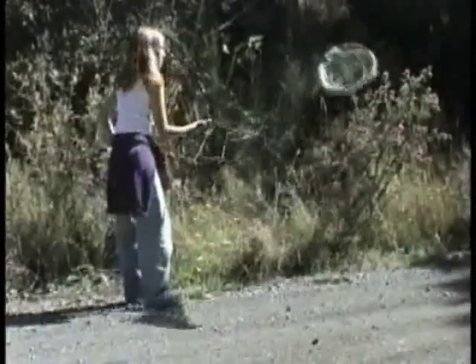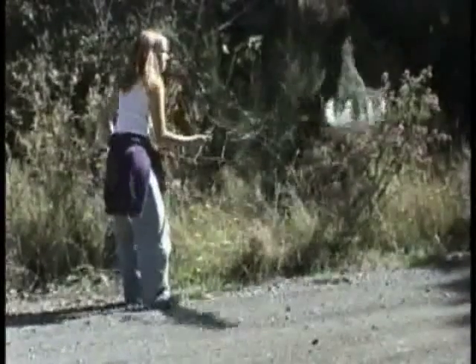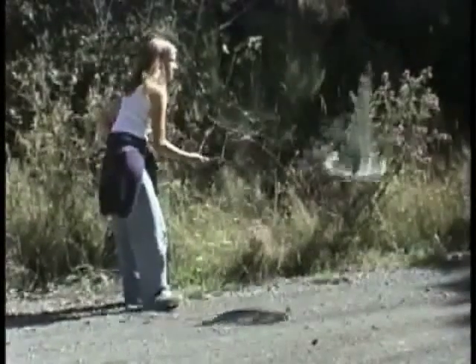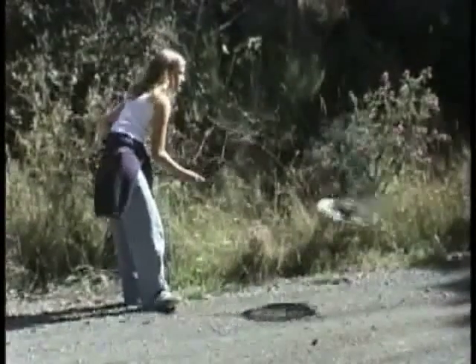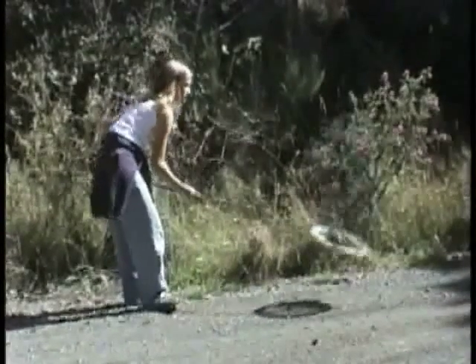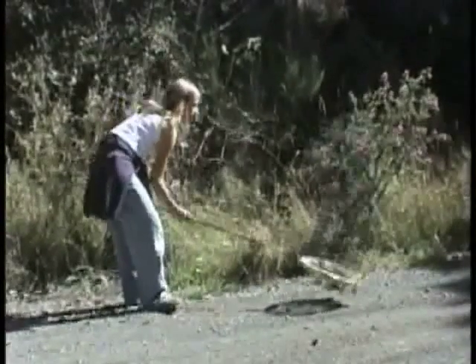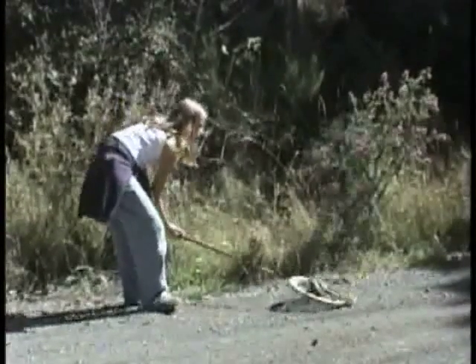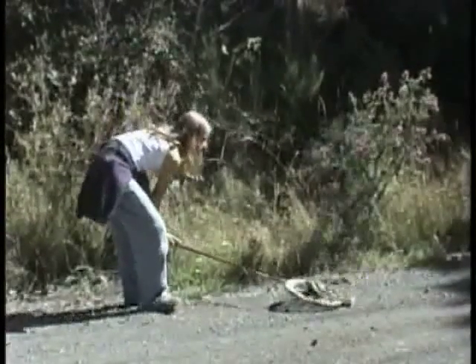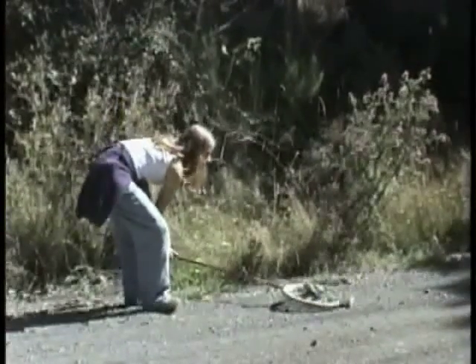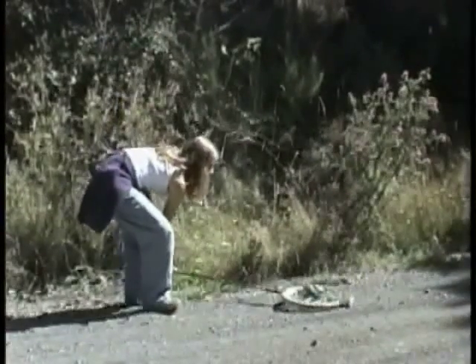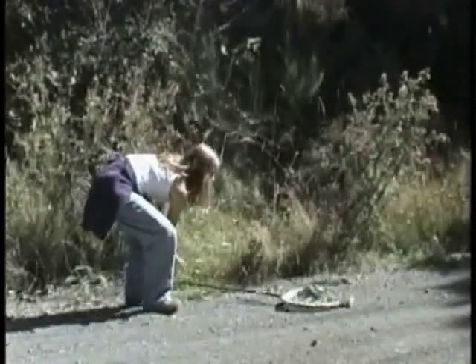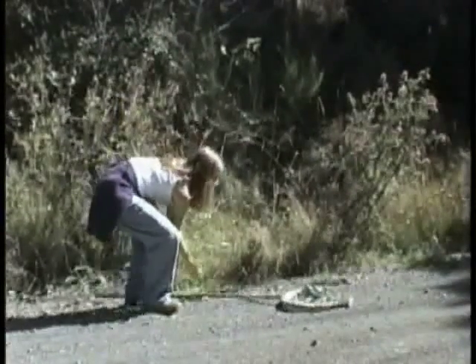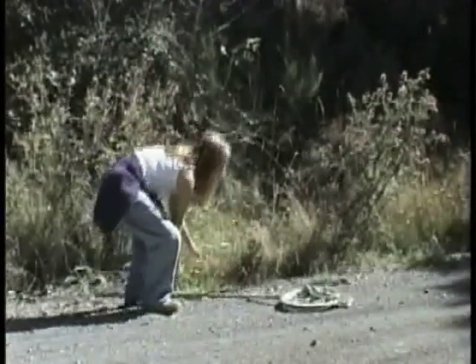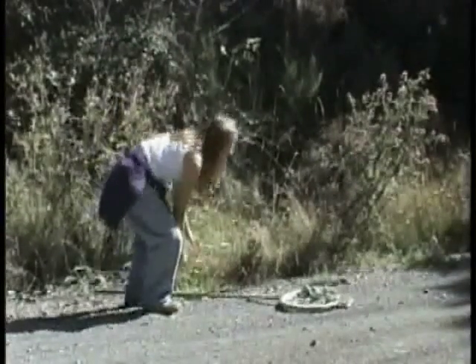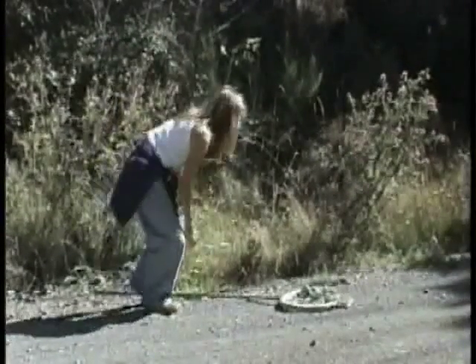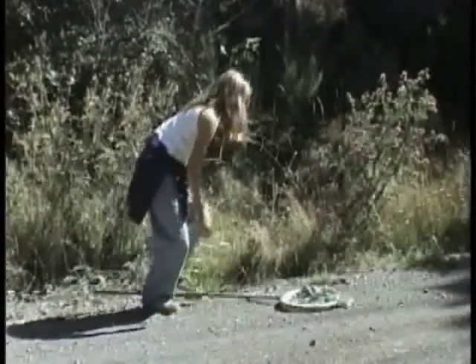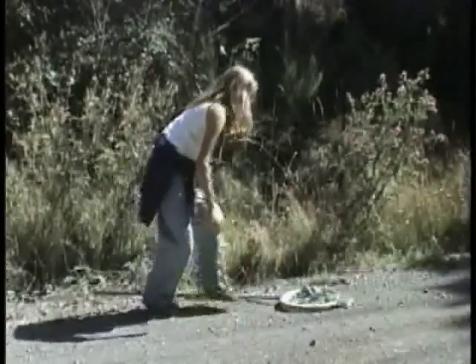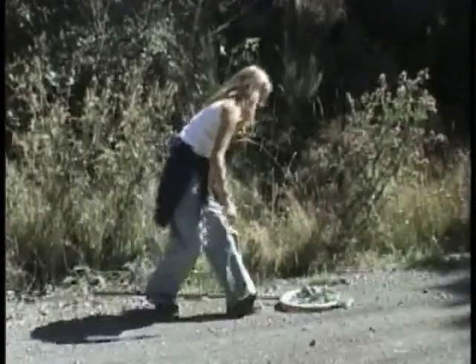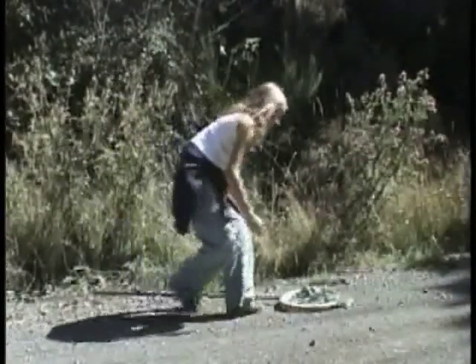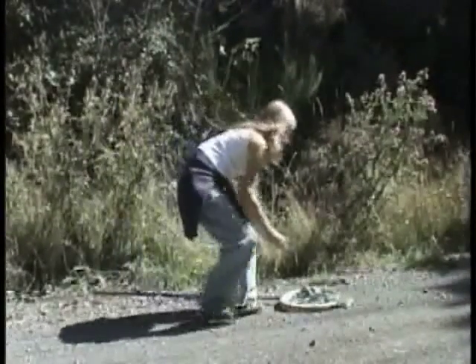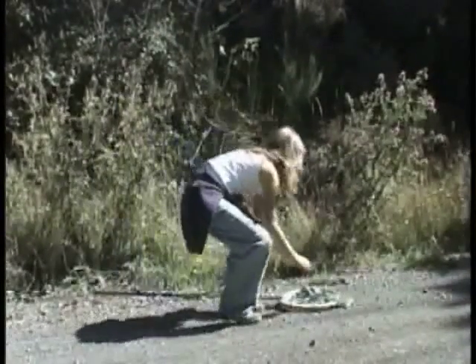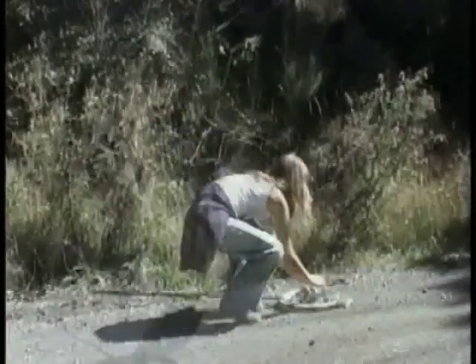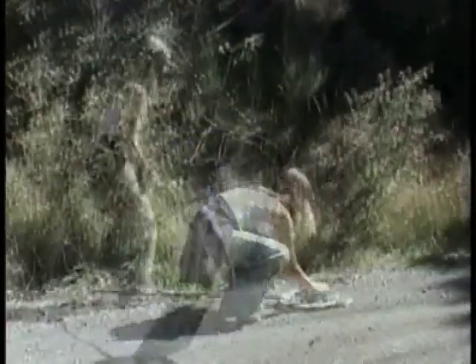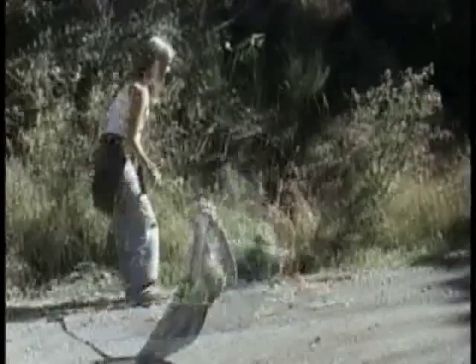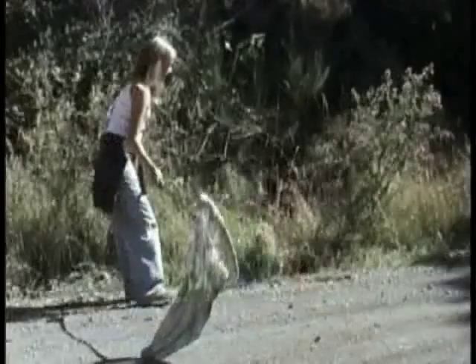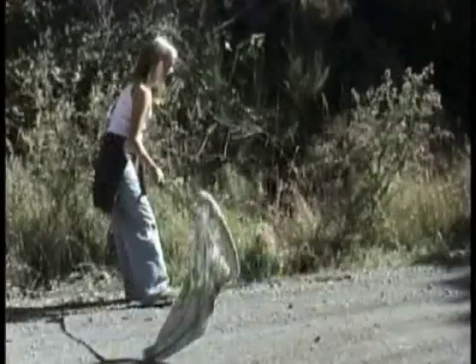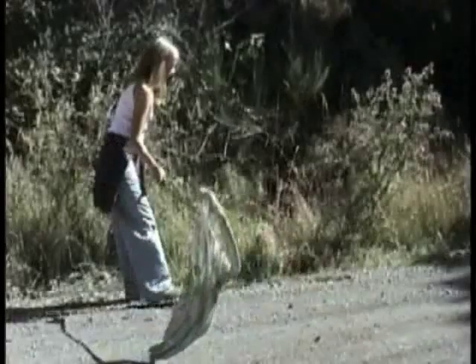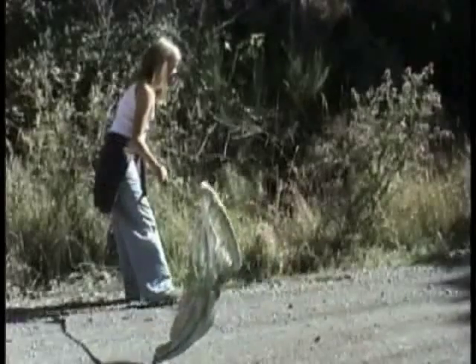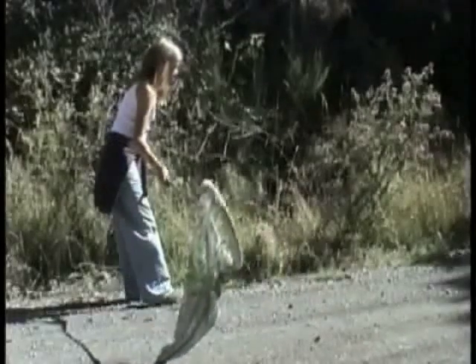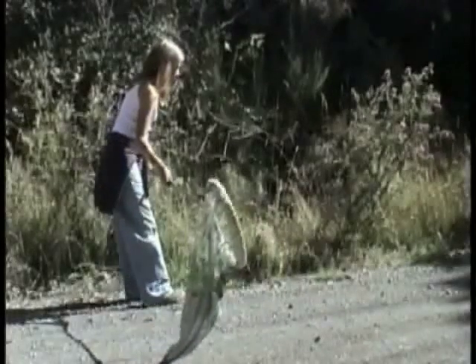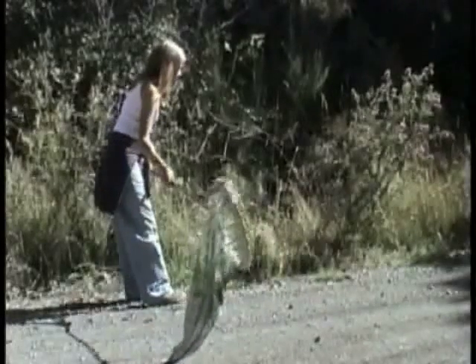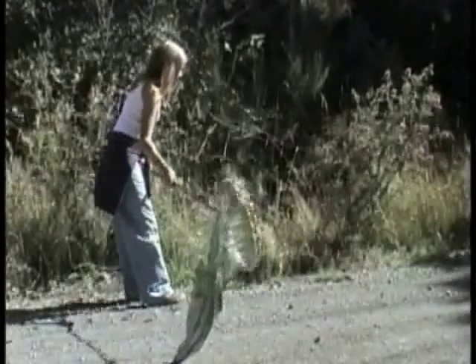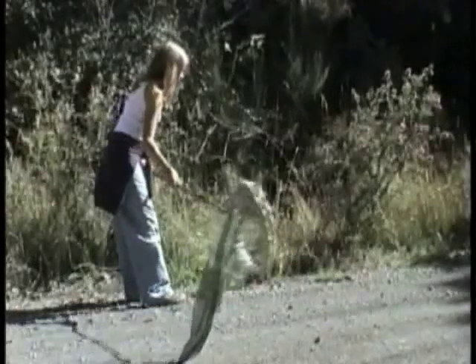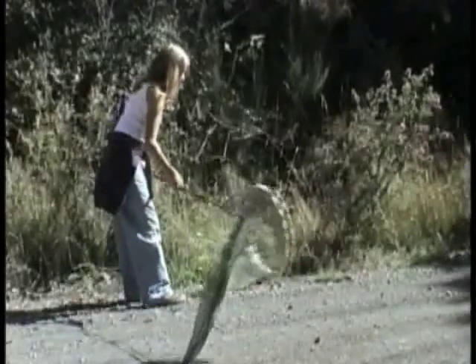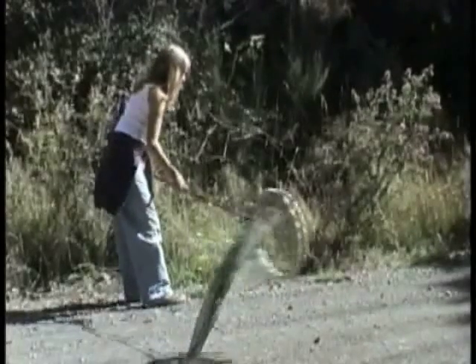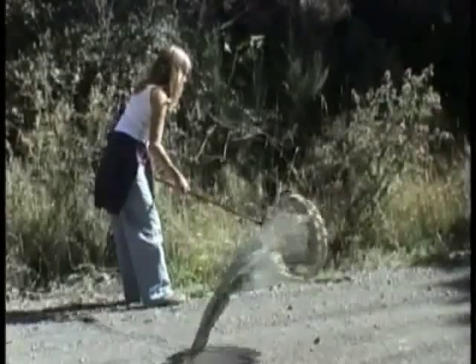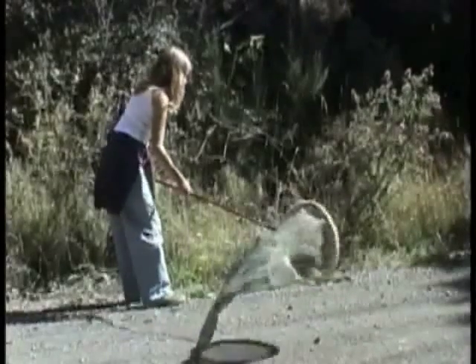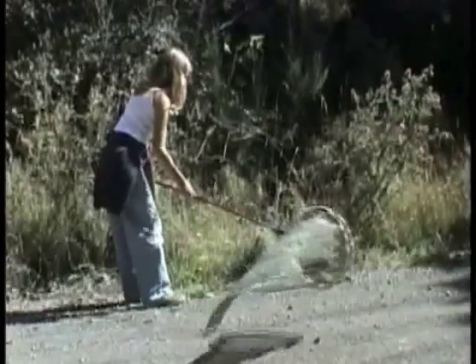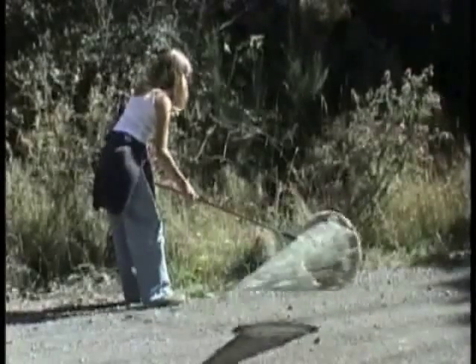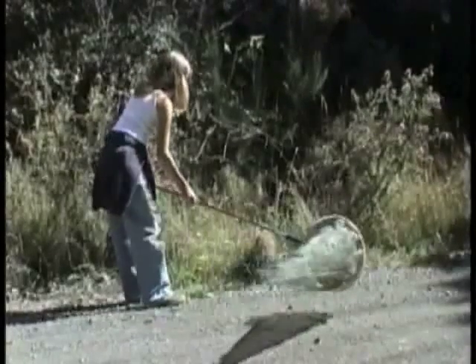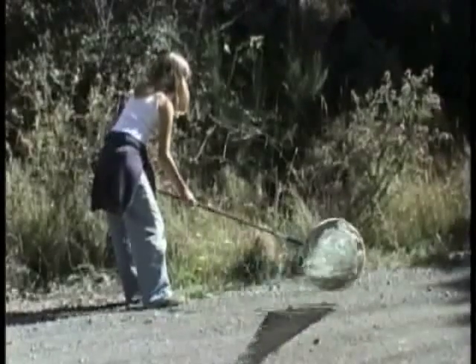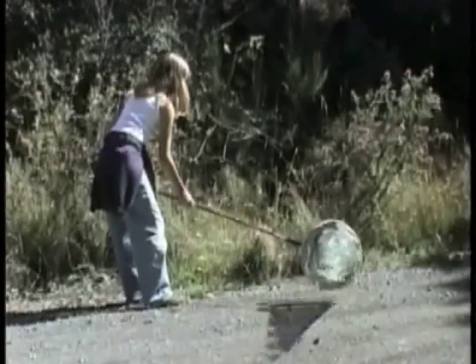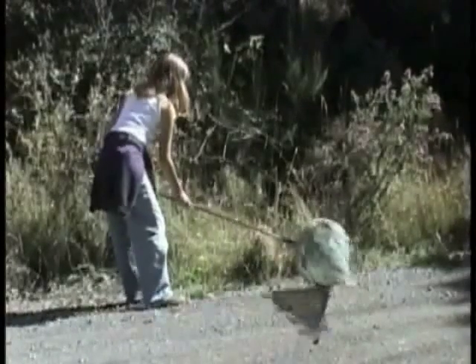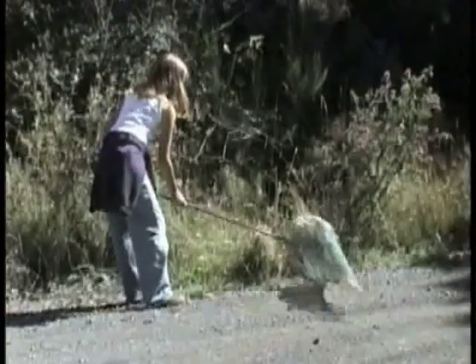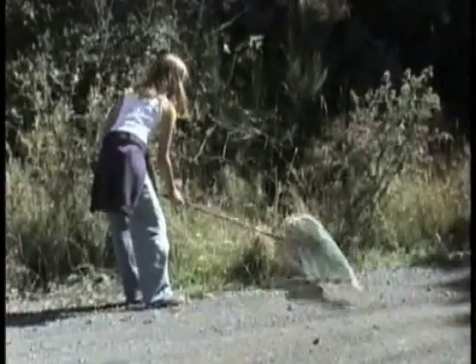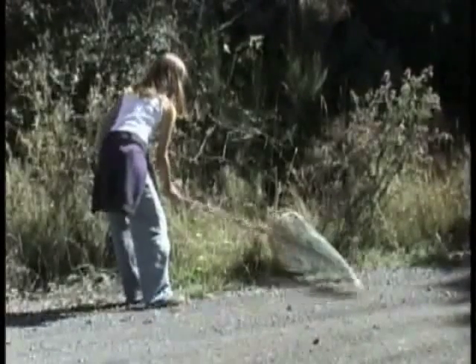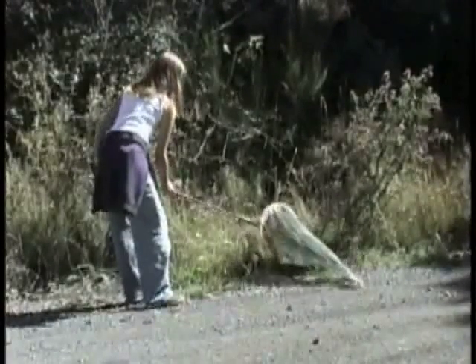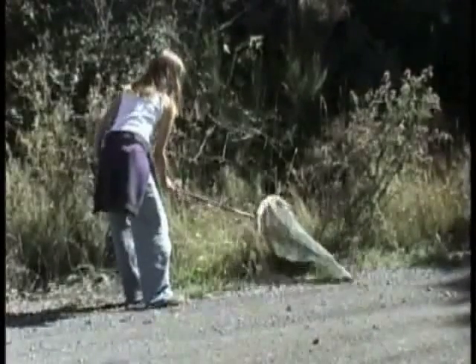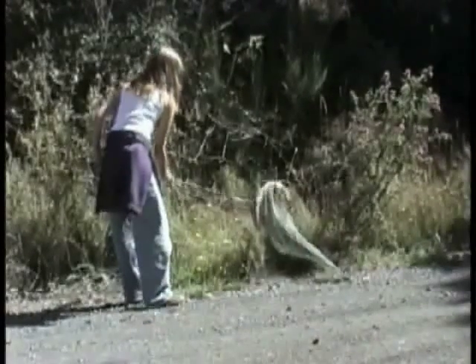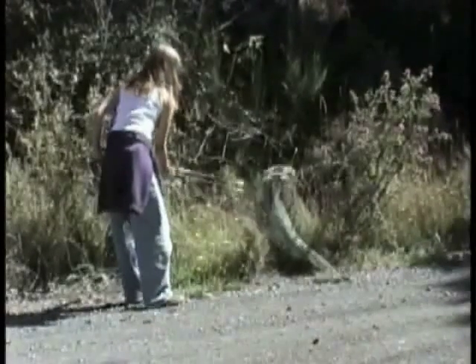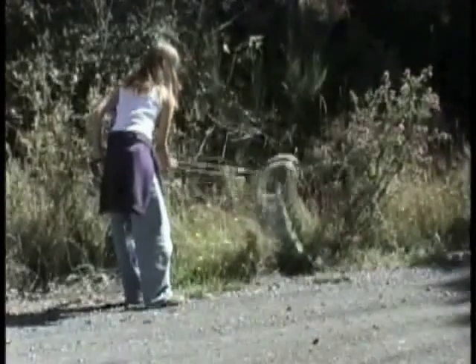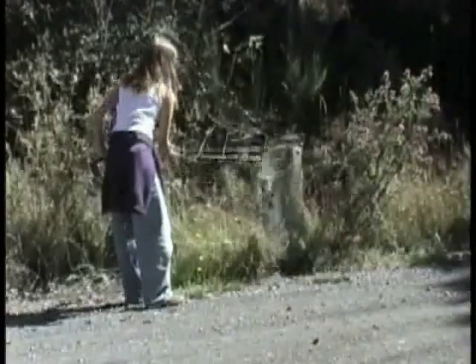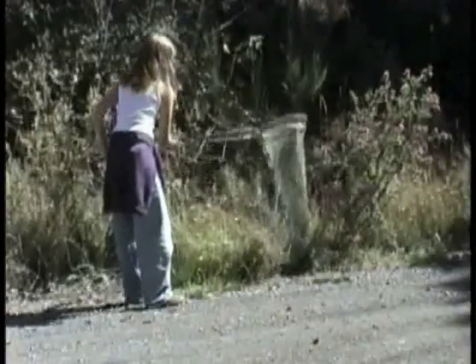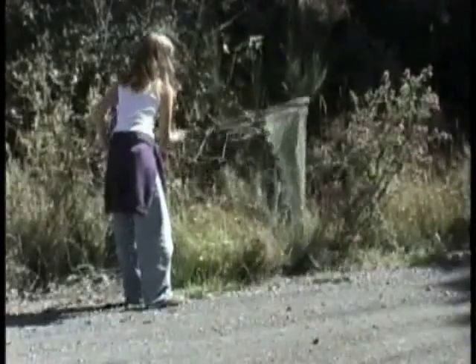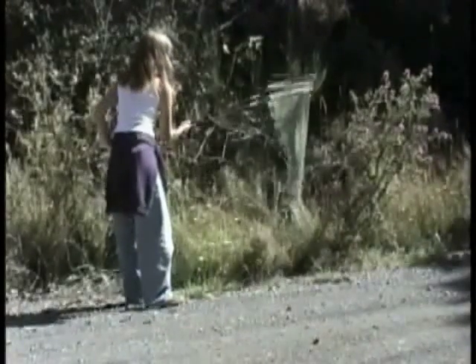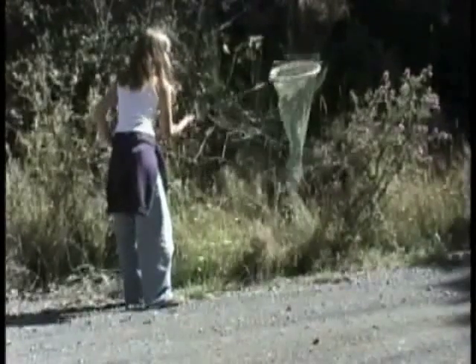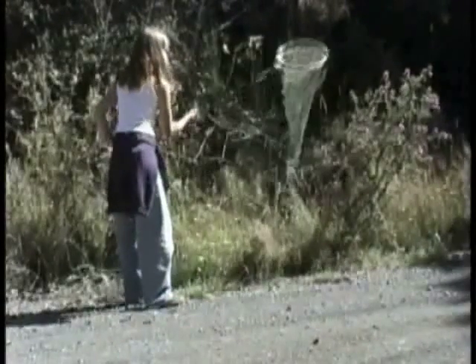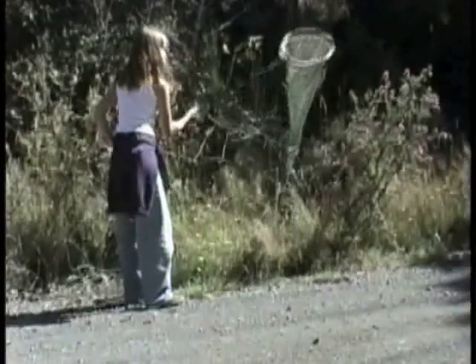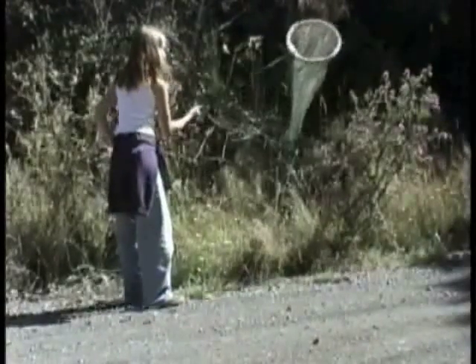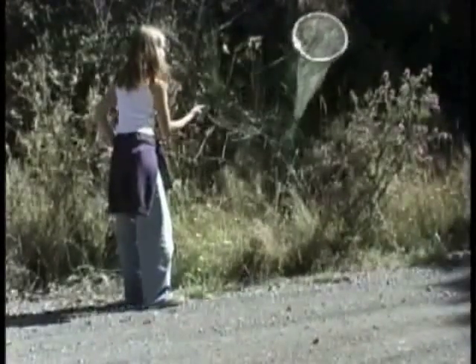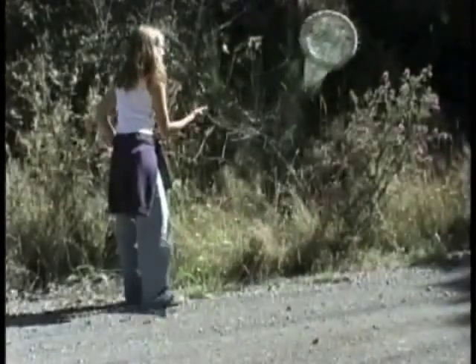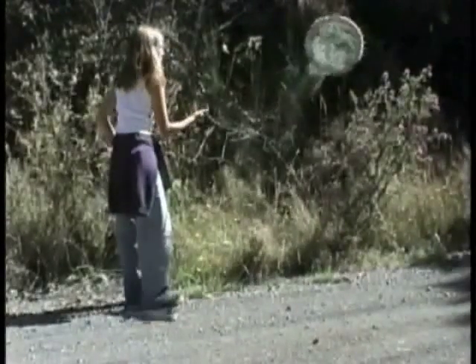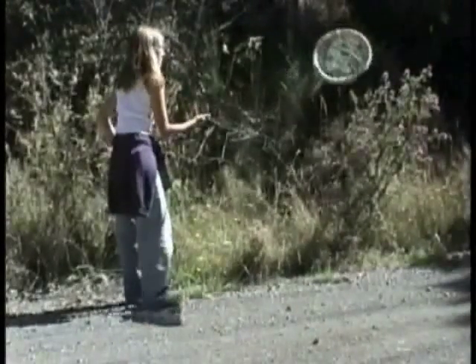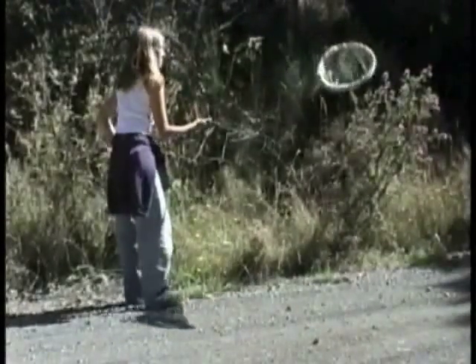Got it! And here's the replay. See how she flips the net over?